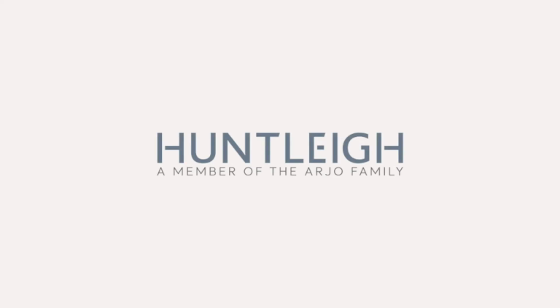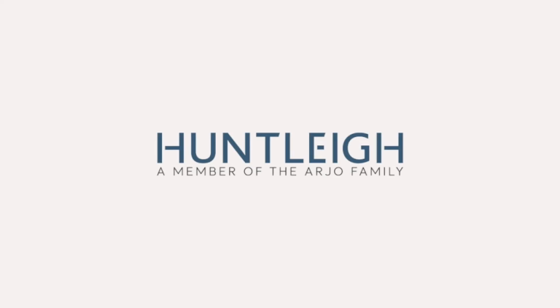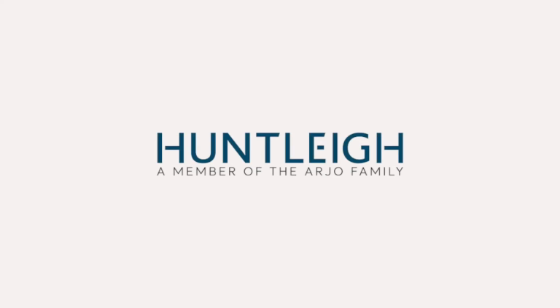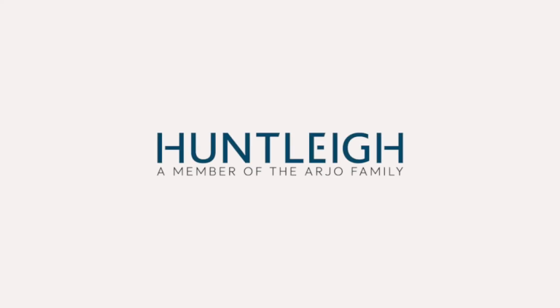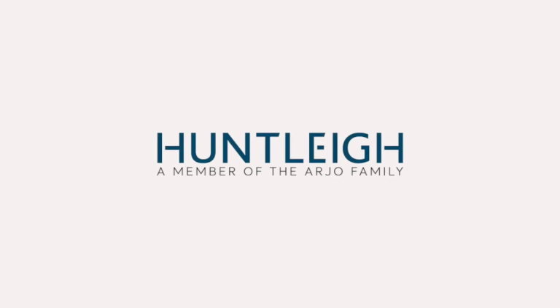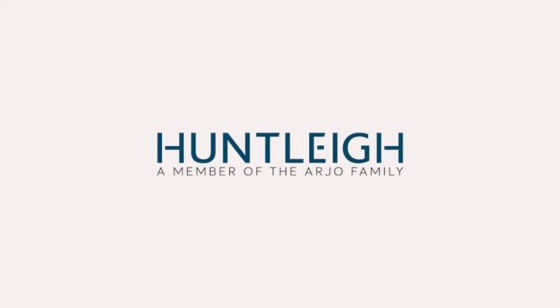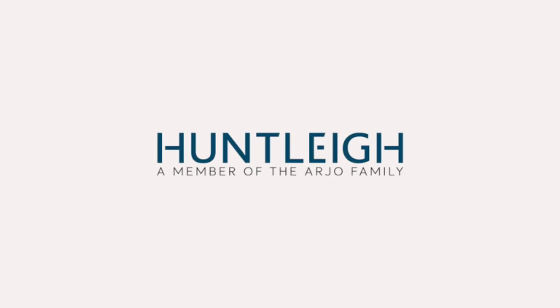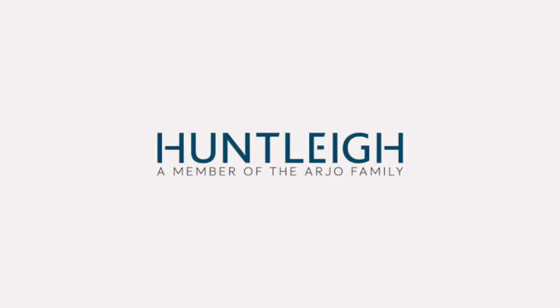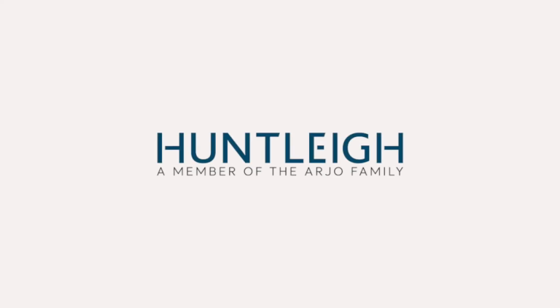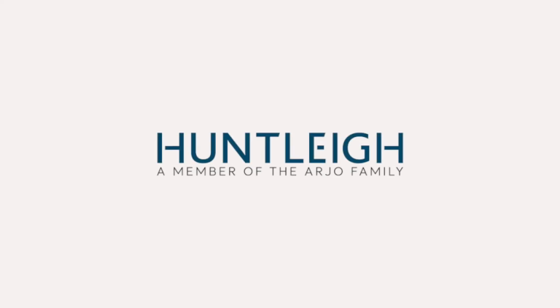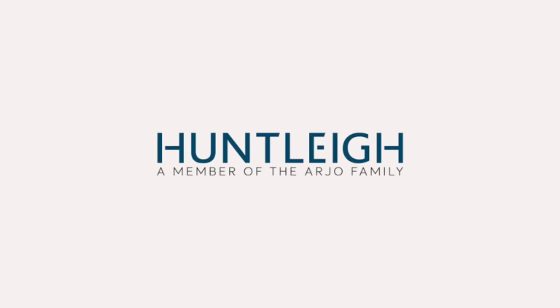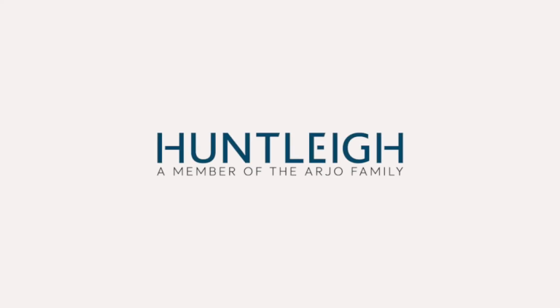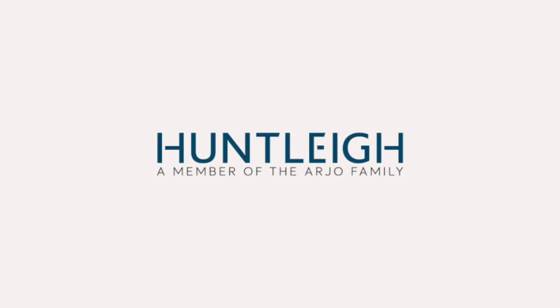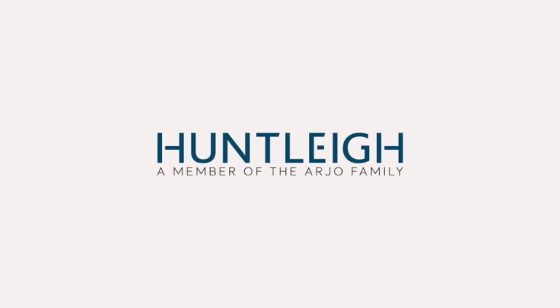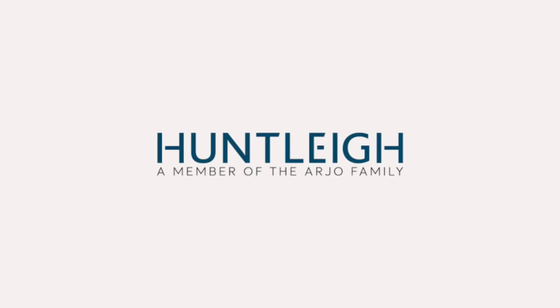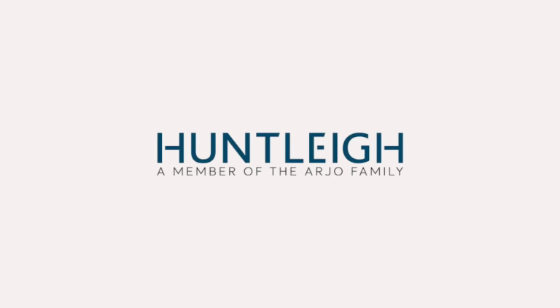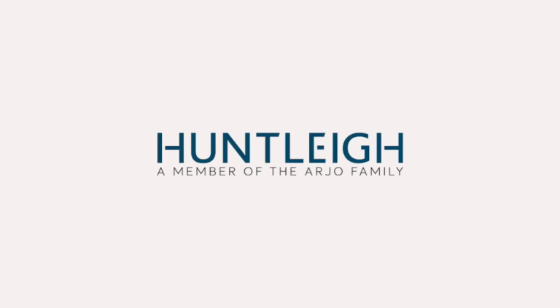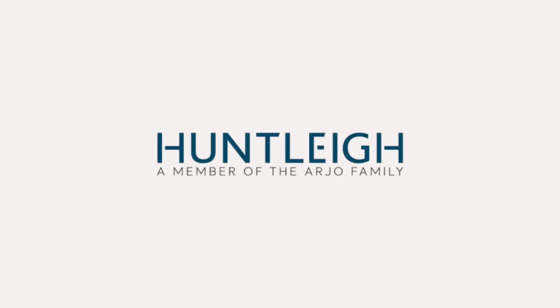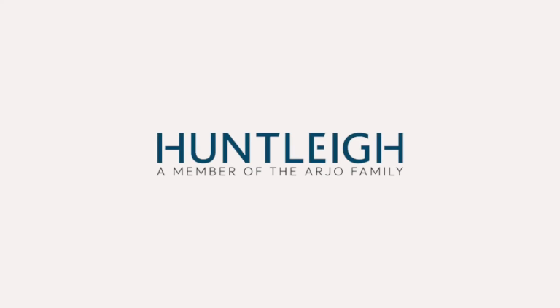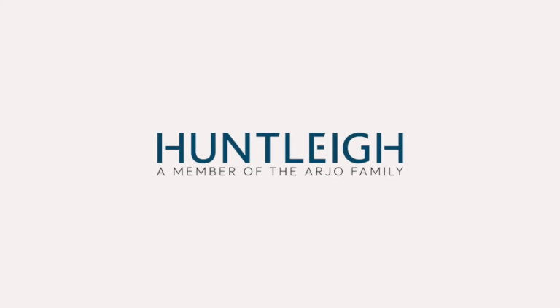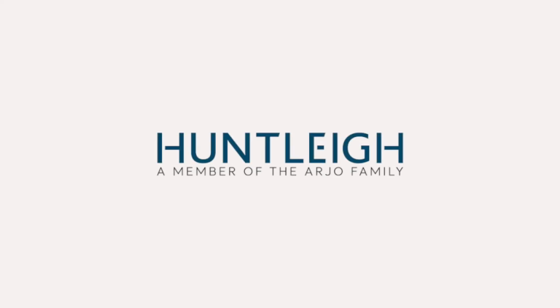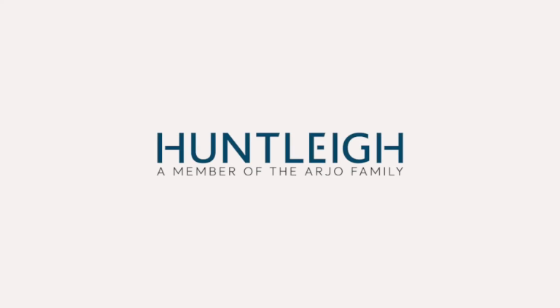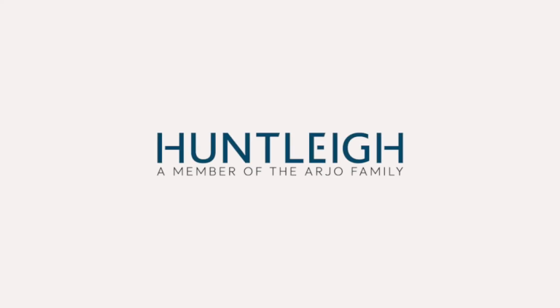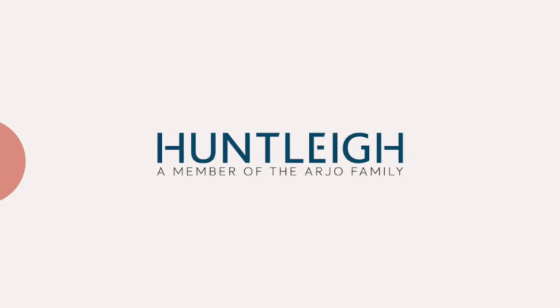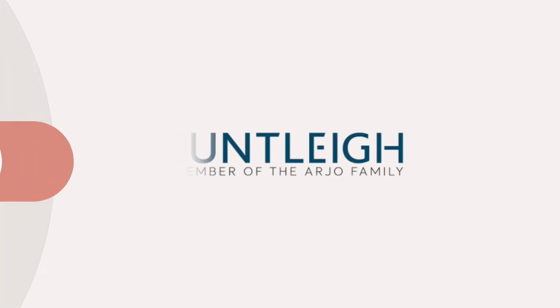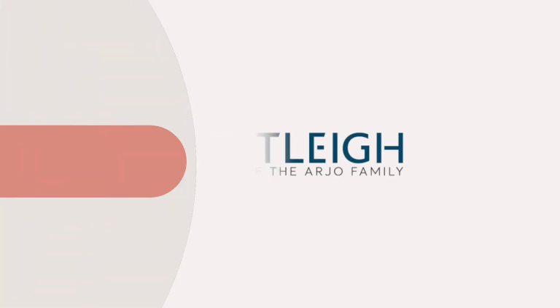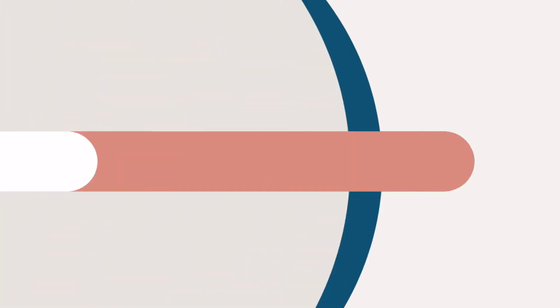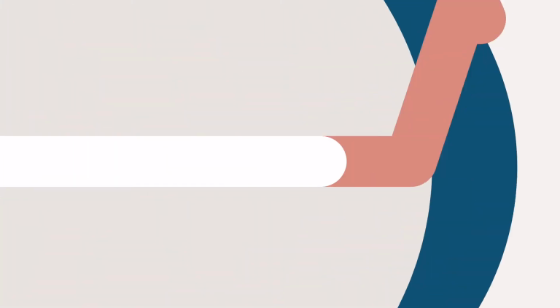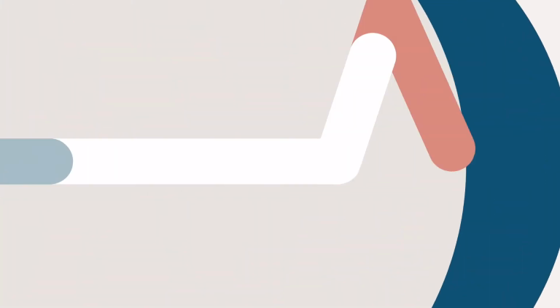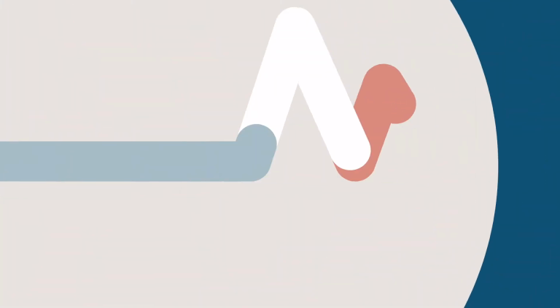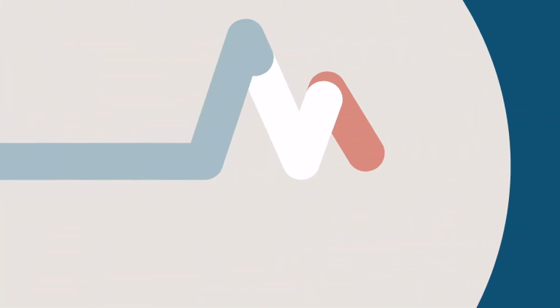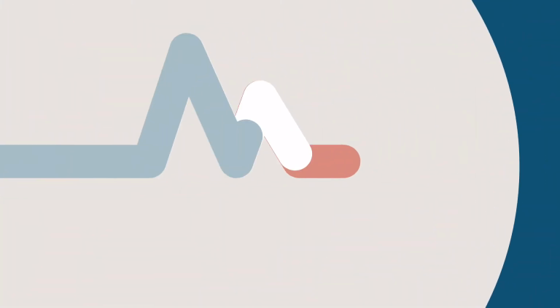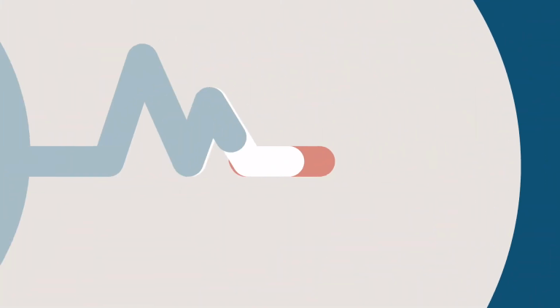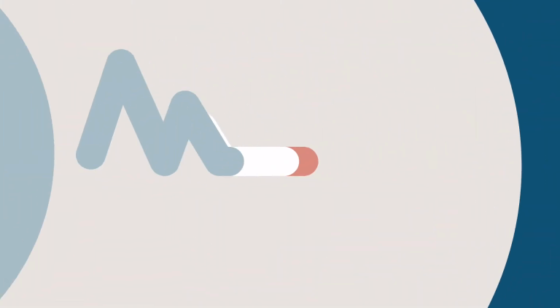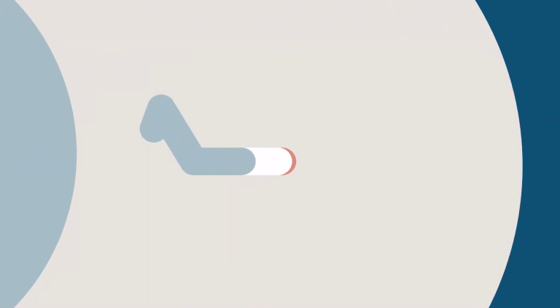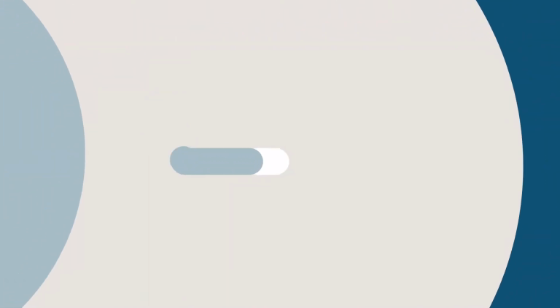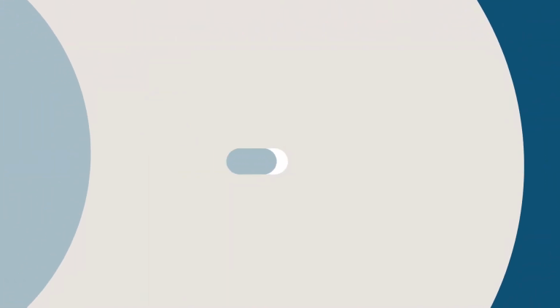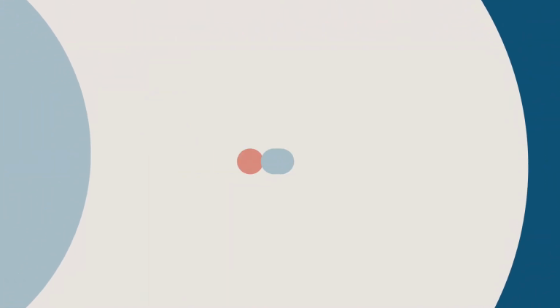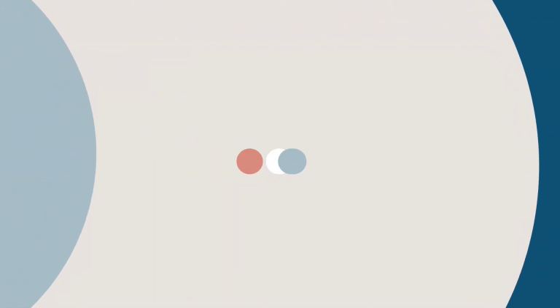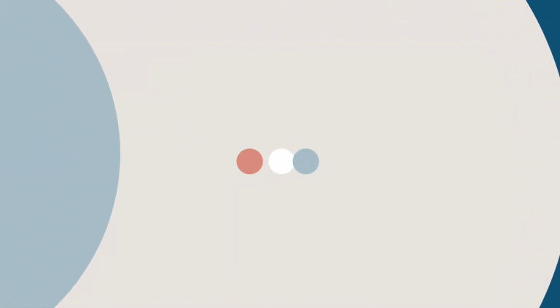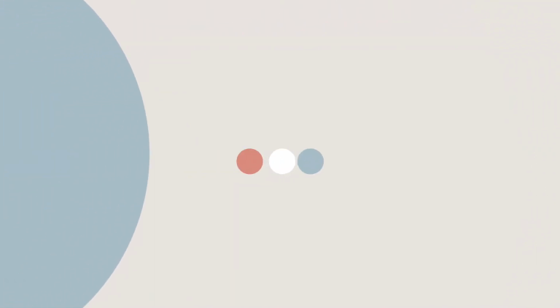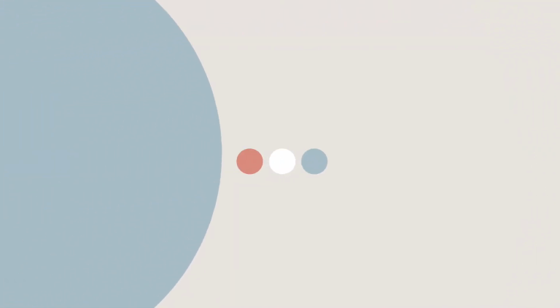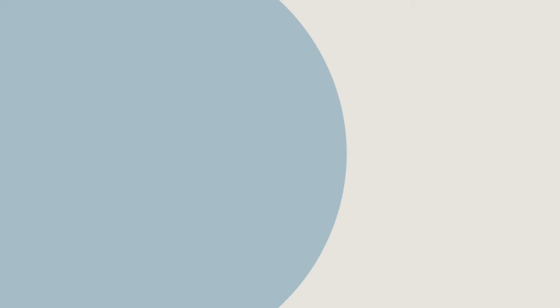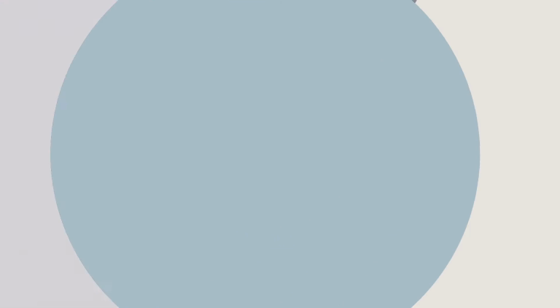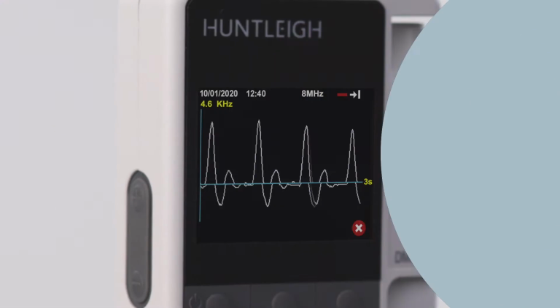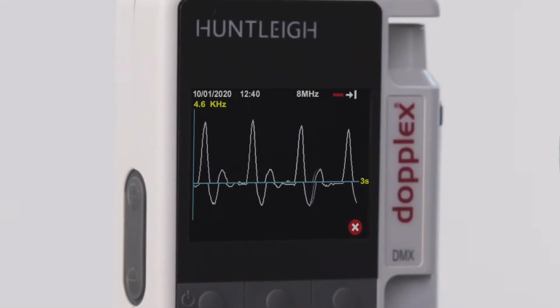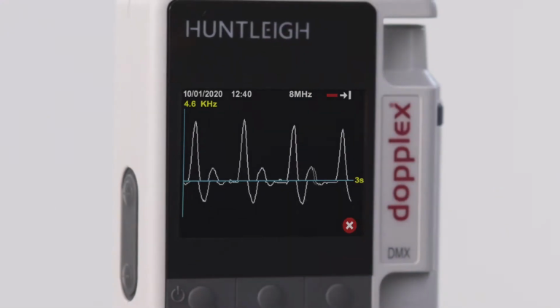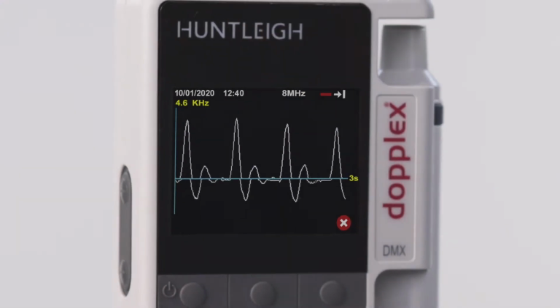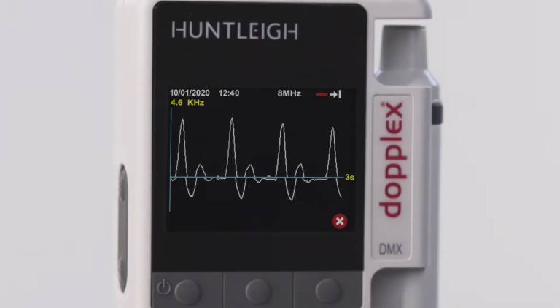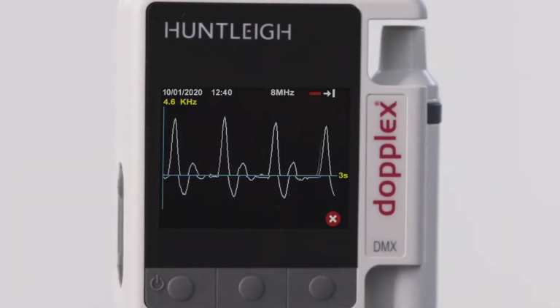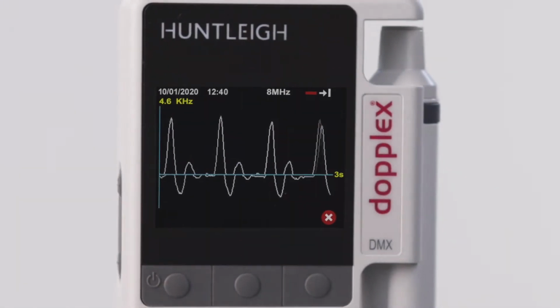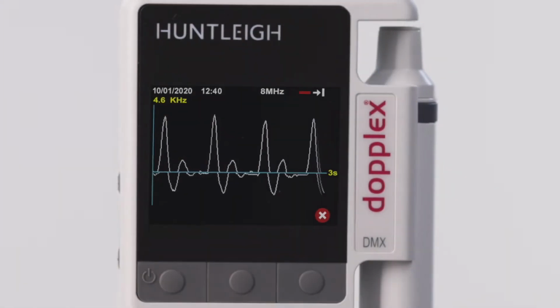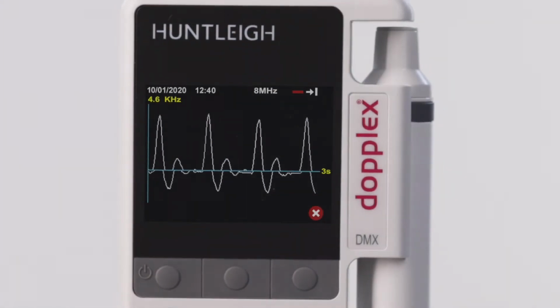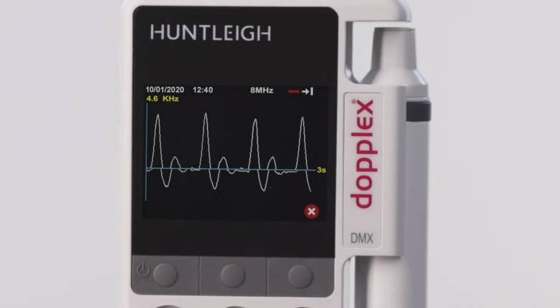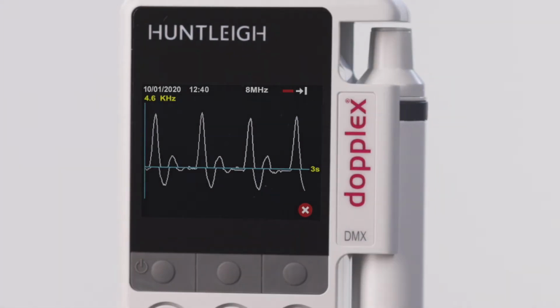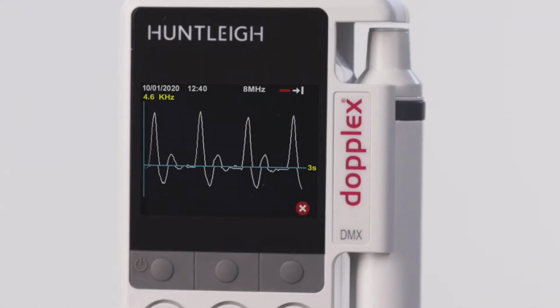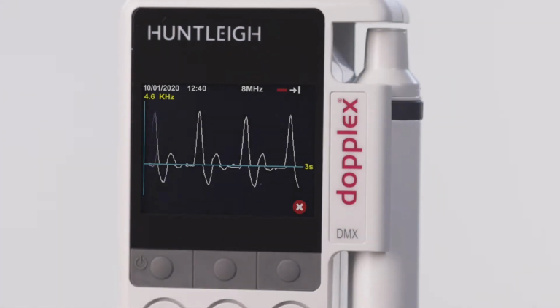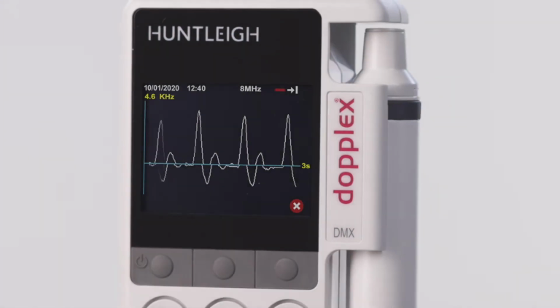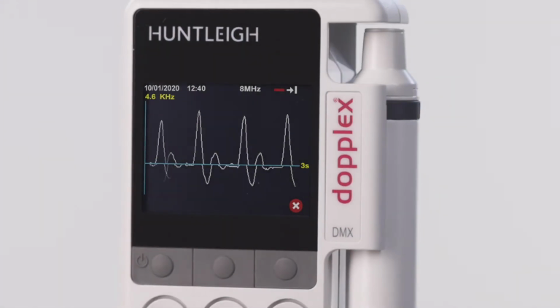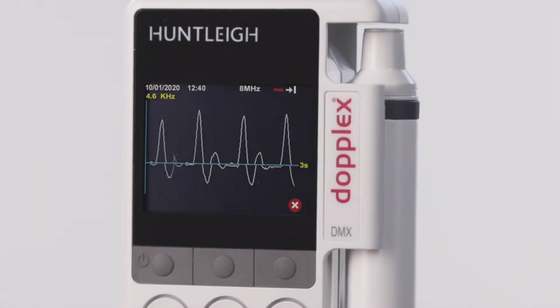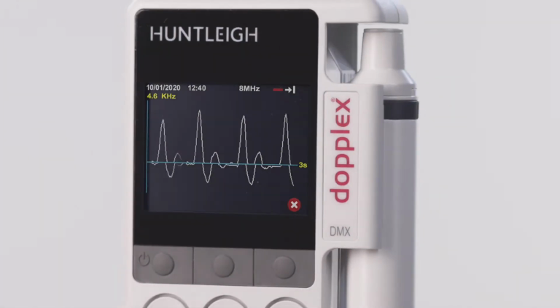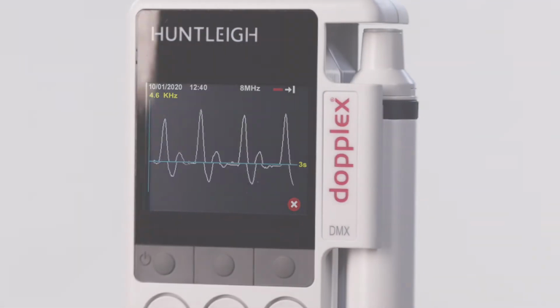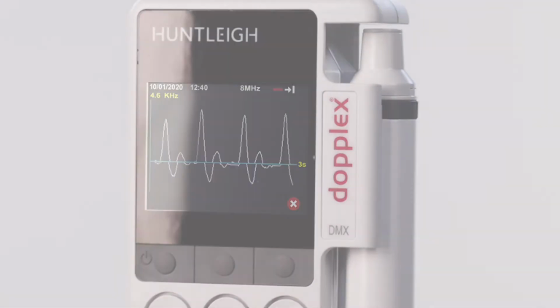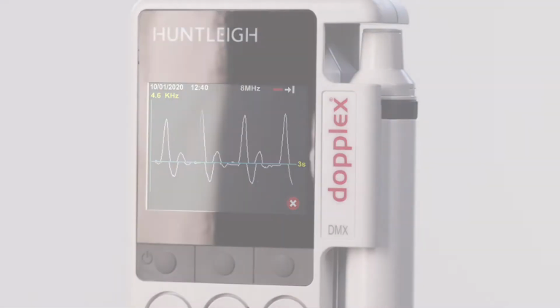Huntley, a member of the Archo family, introduces a new dimension in sound and vision: the DMX Vascular Doppler.